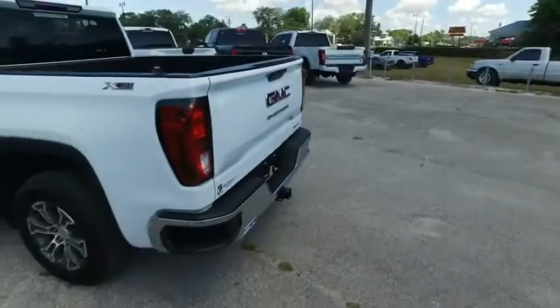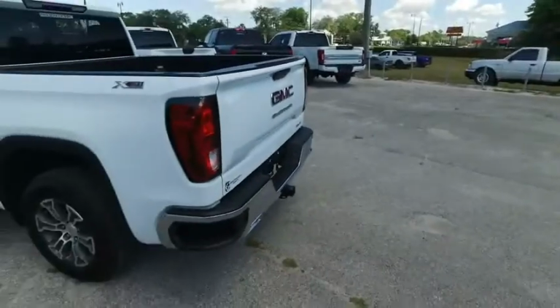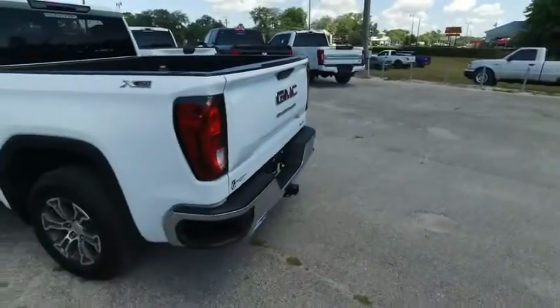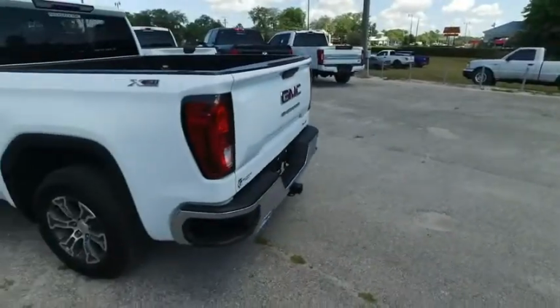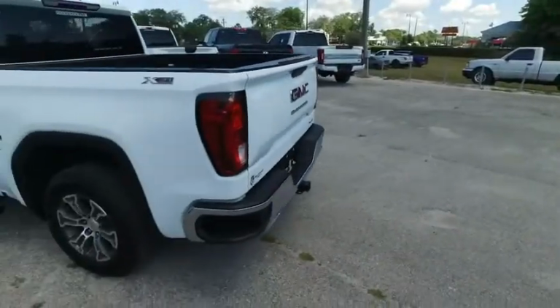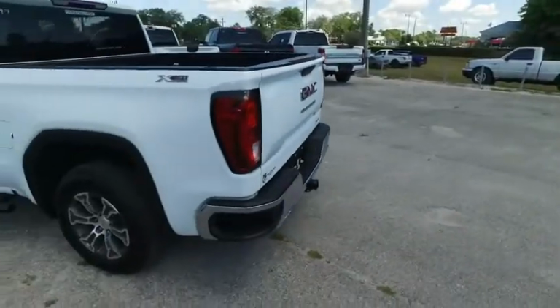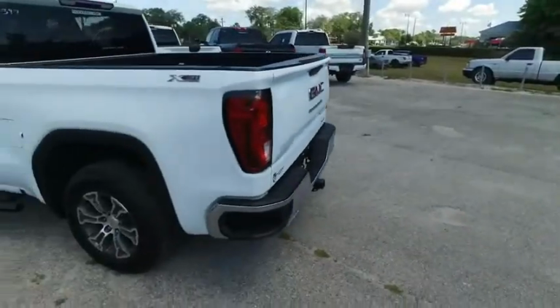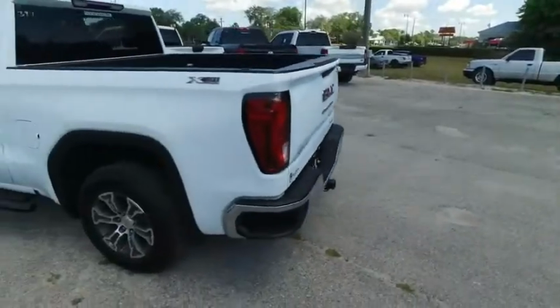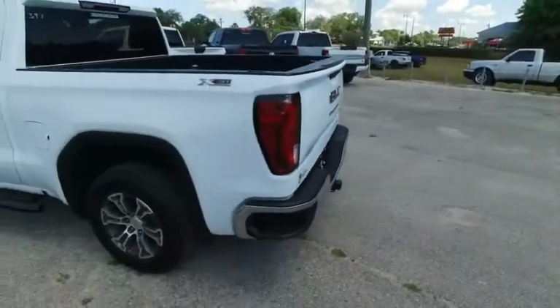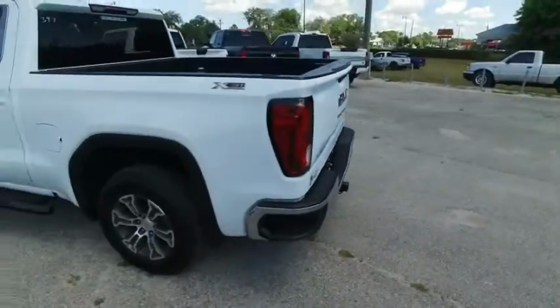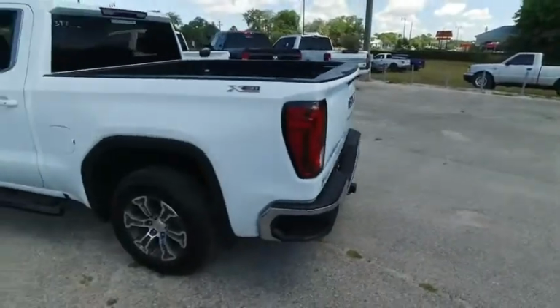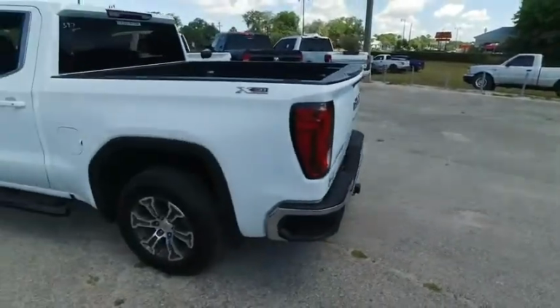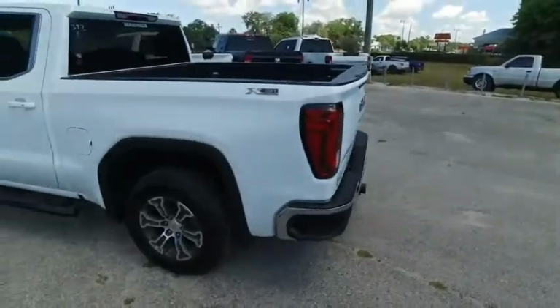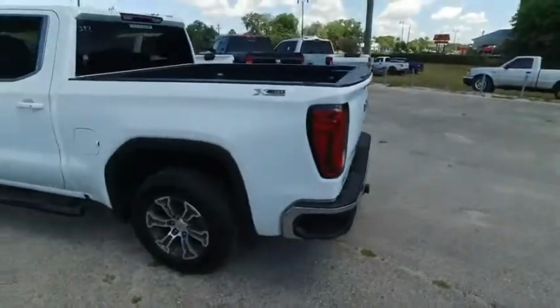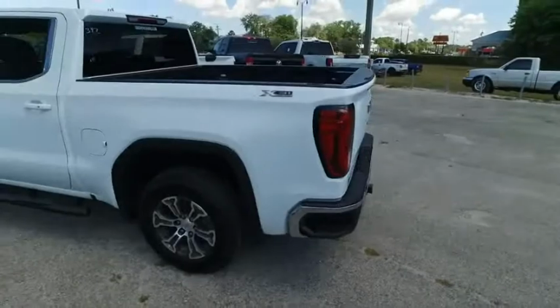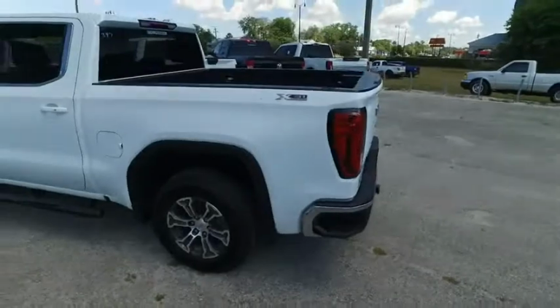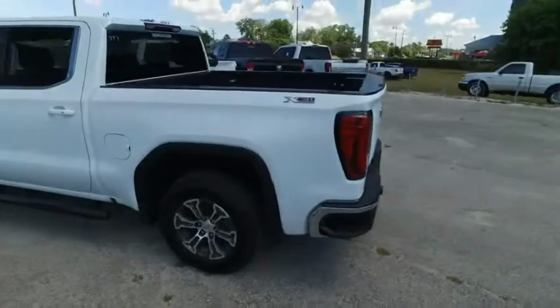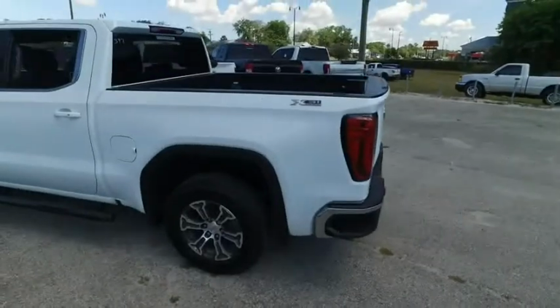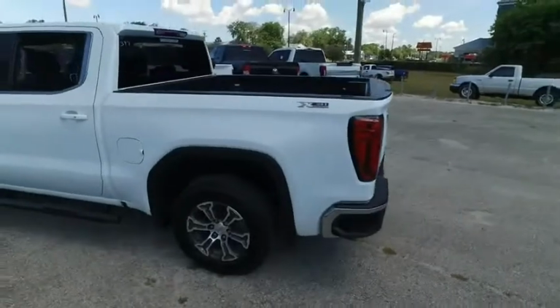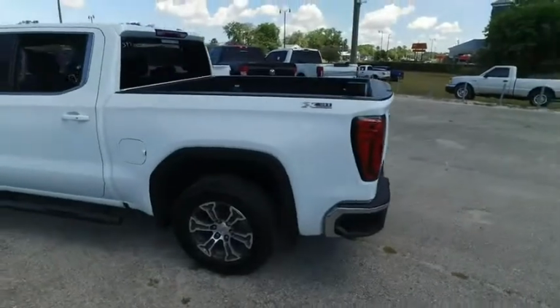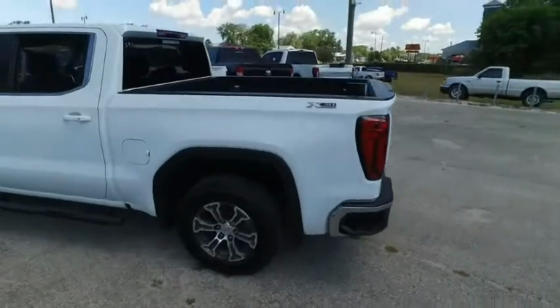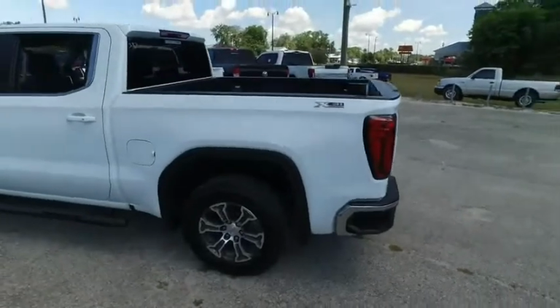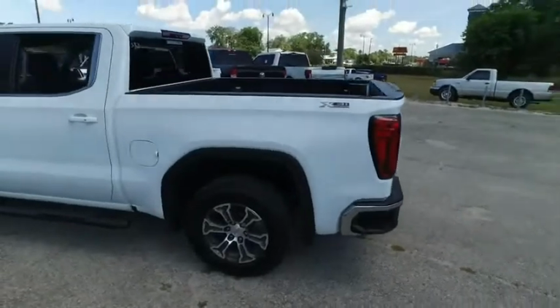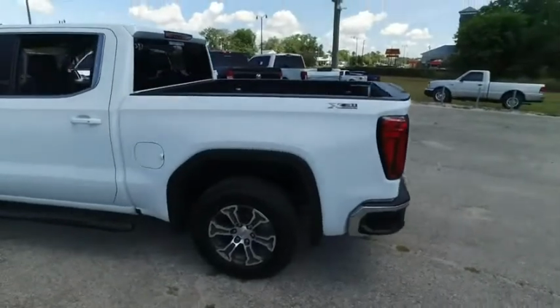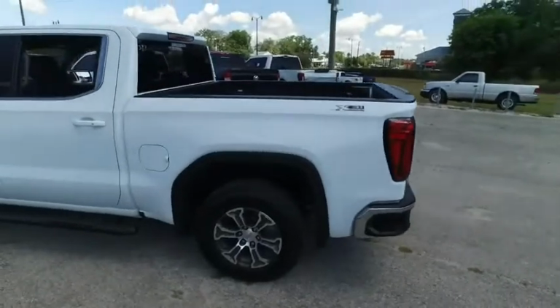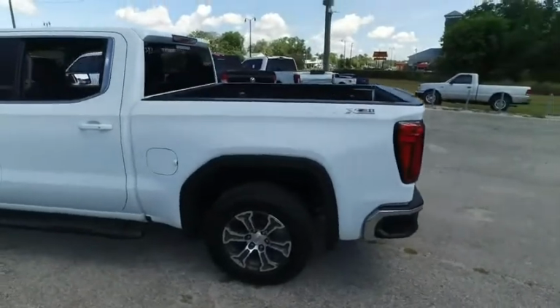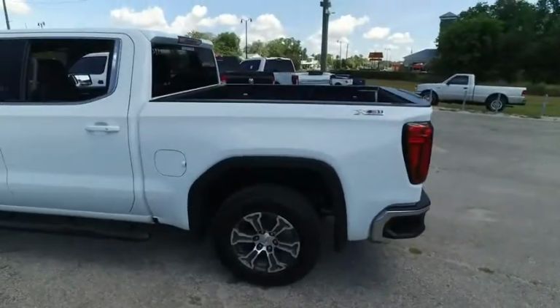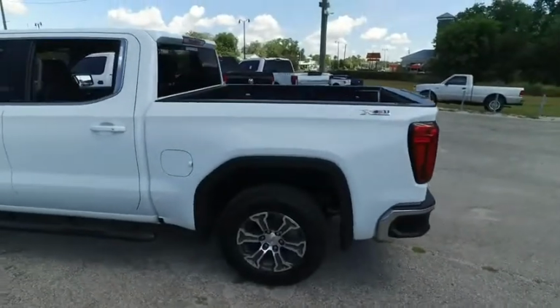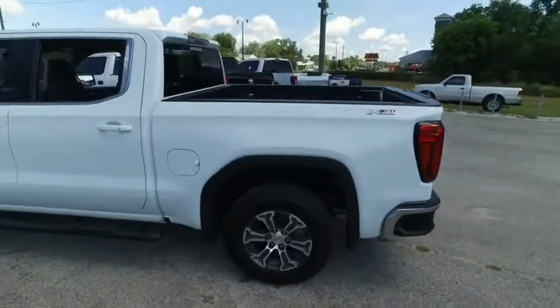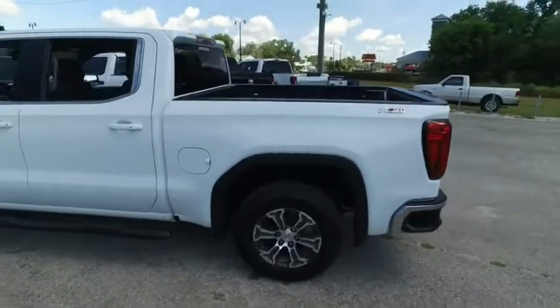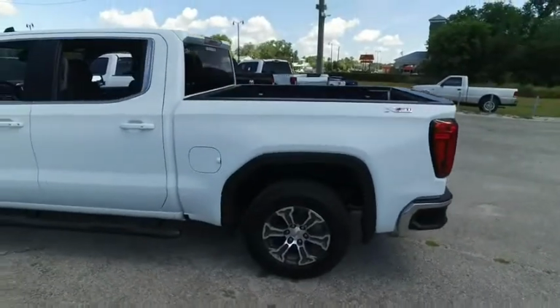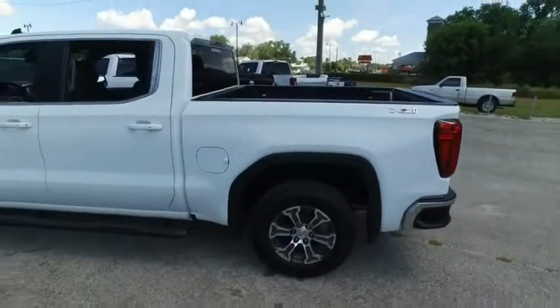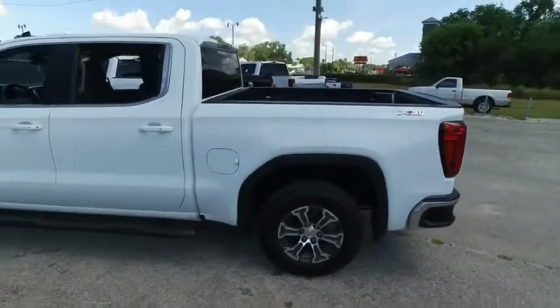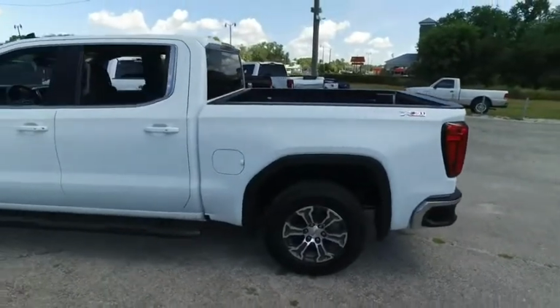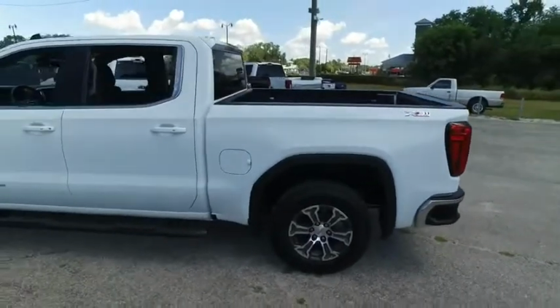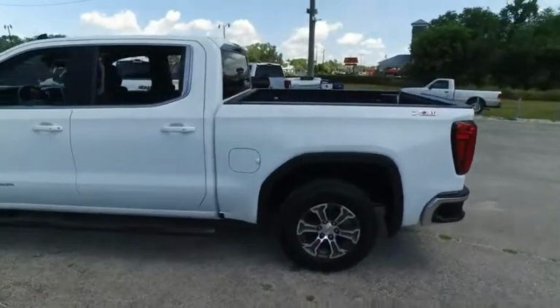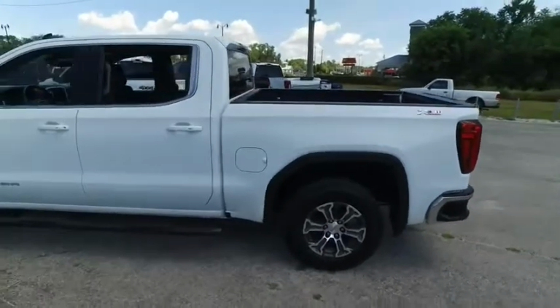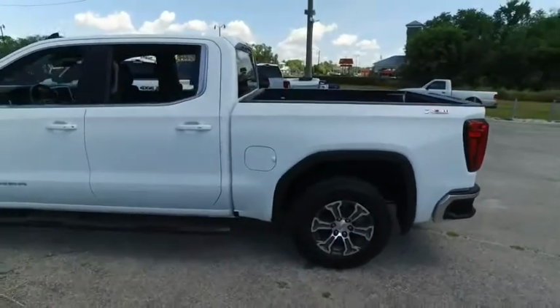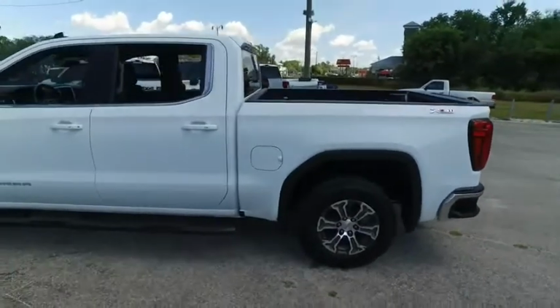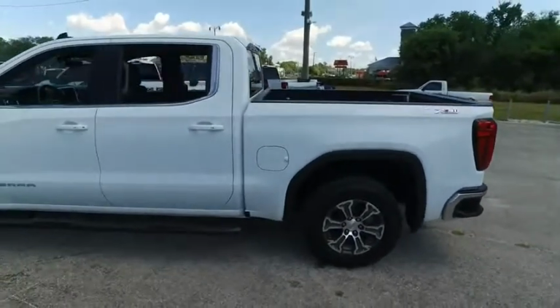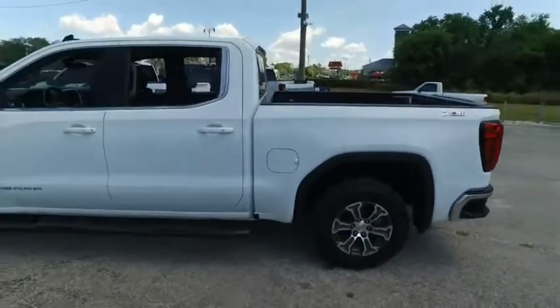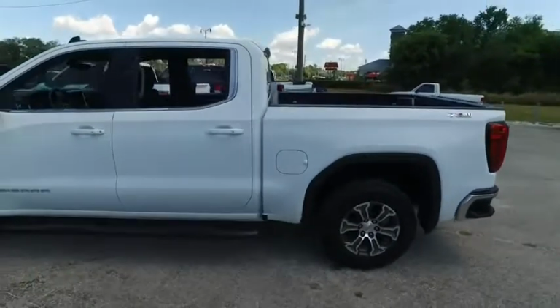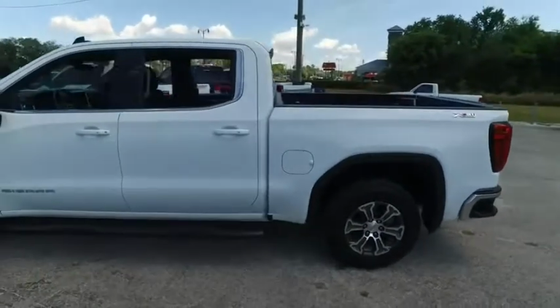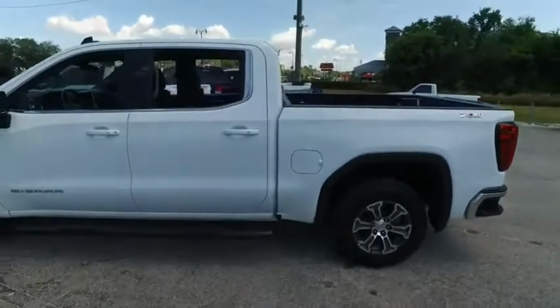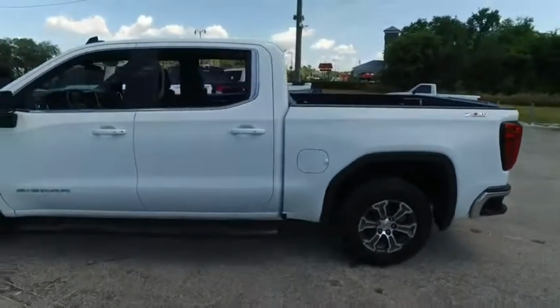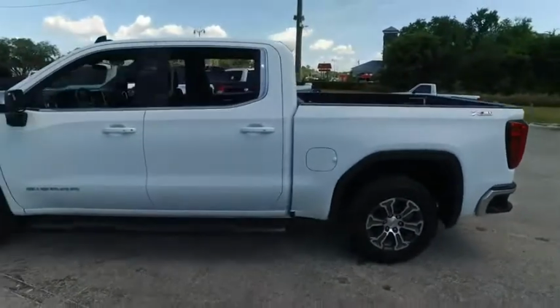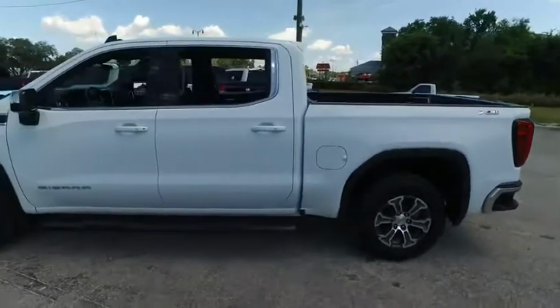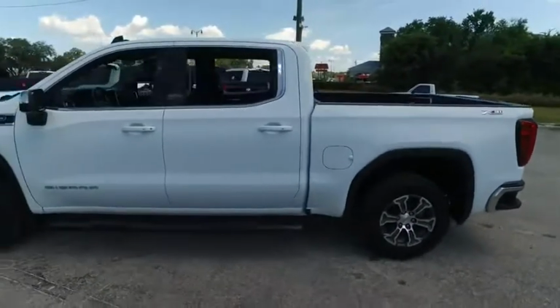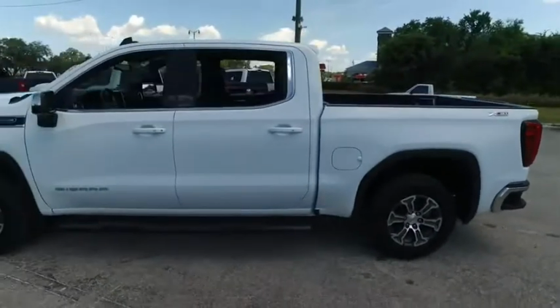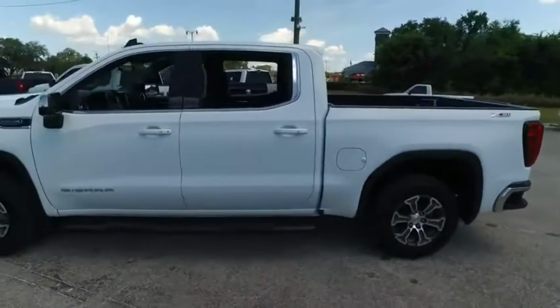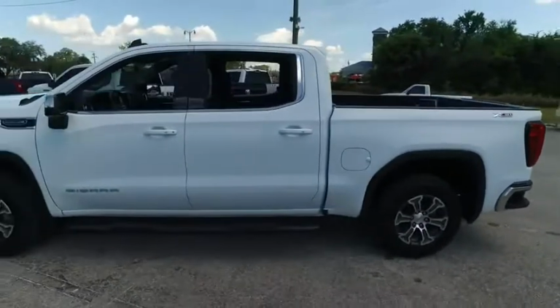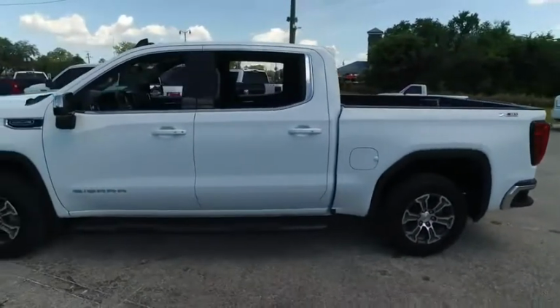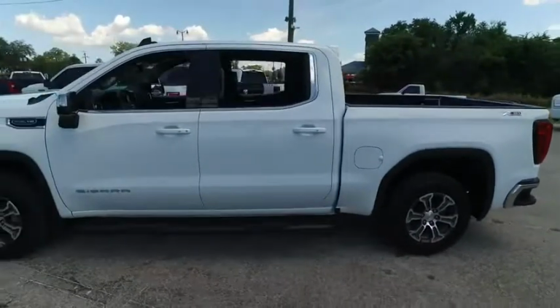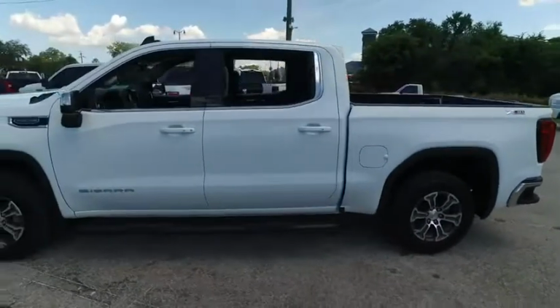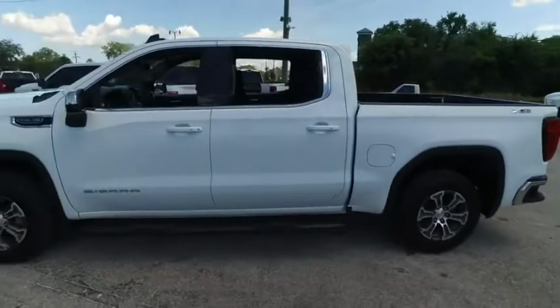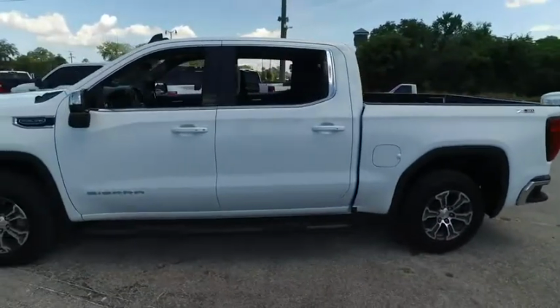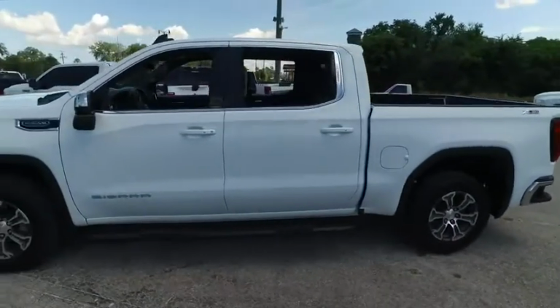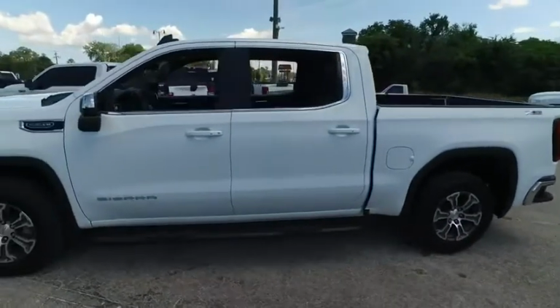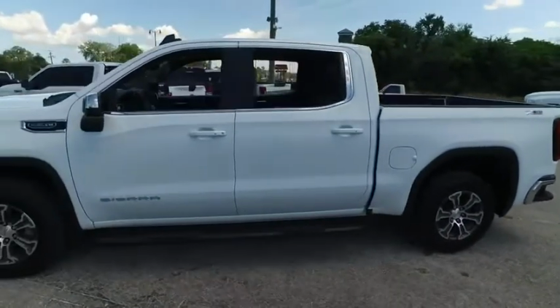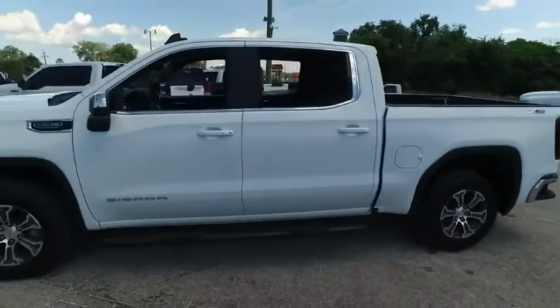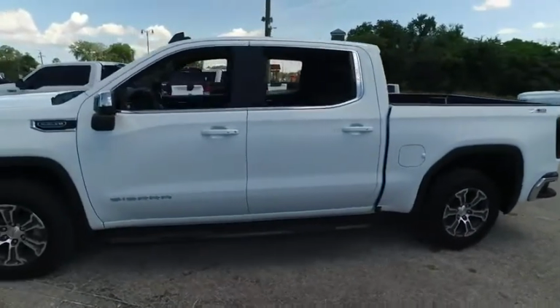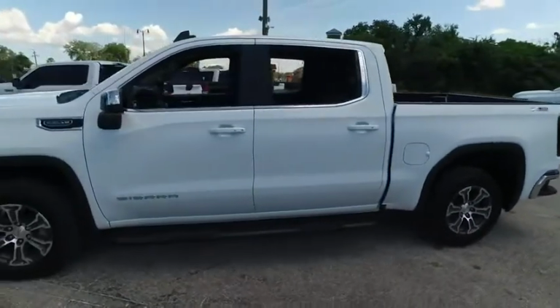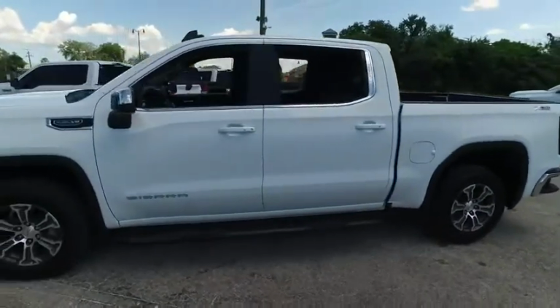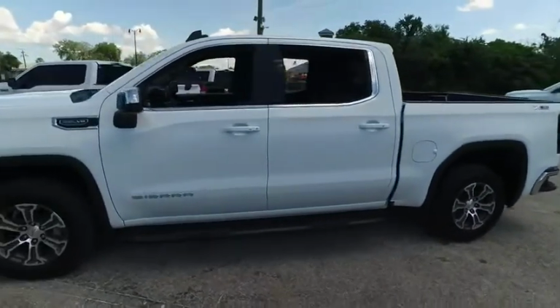Today, Gibson Truck World proudly presents this beautiful 2020 GMC Sierra X31 package truck.